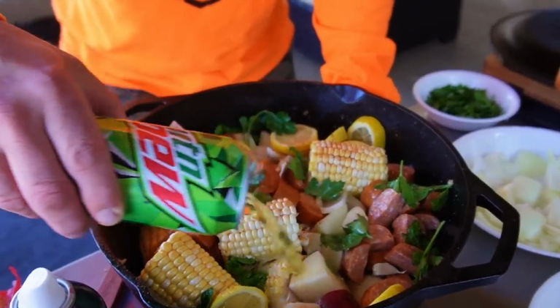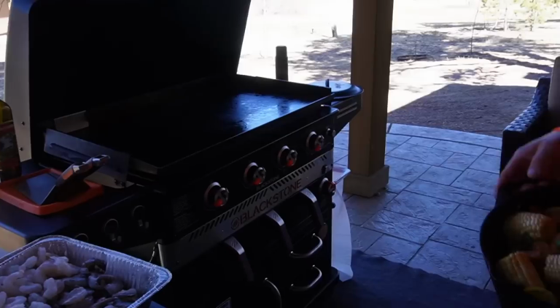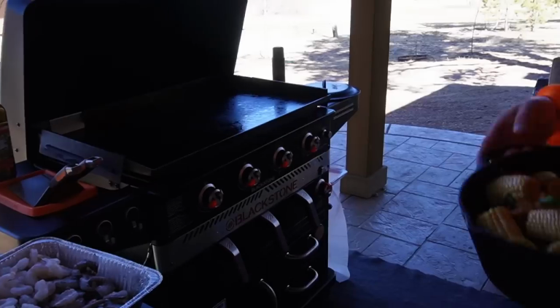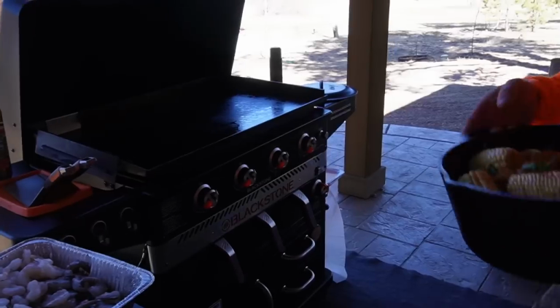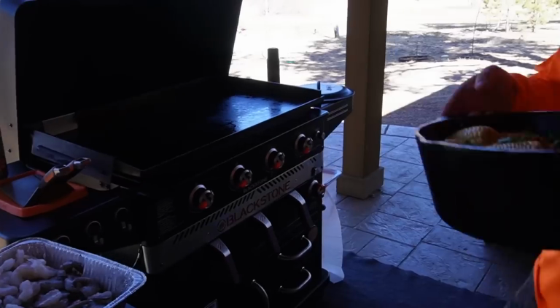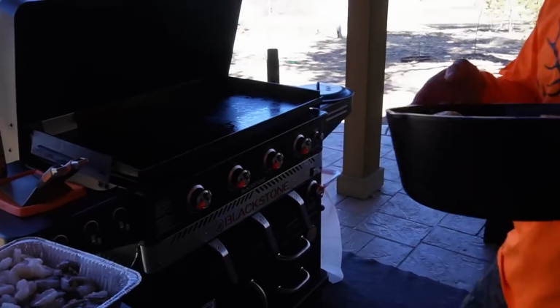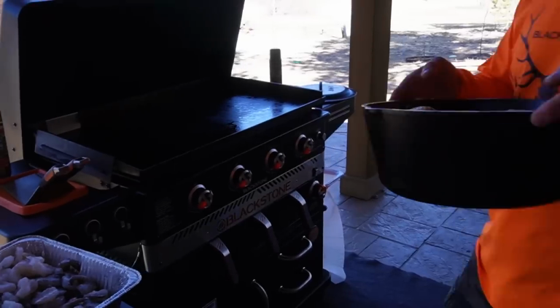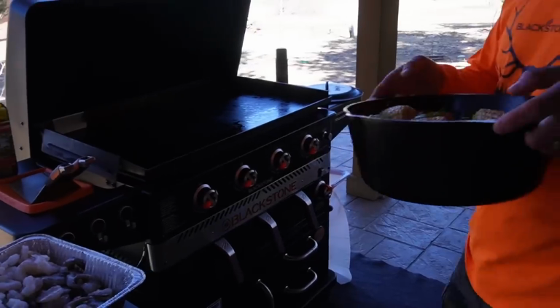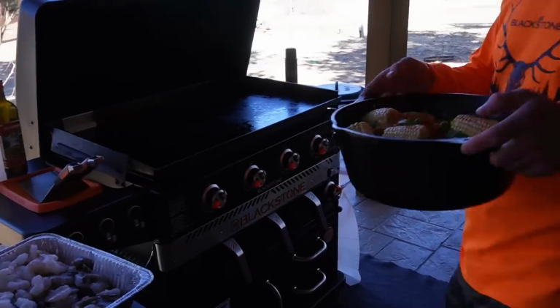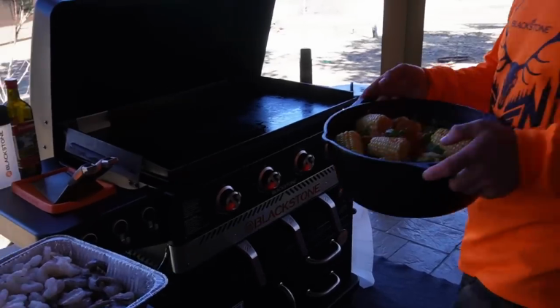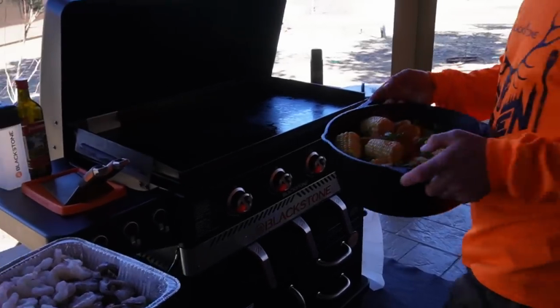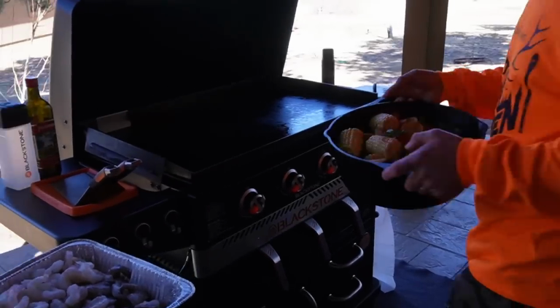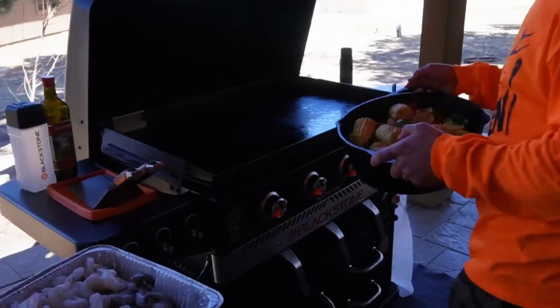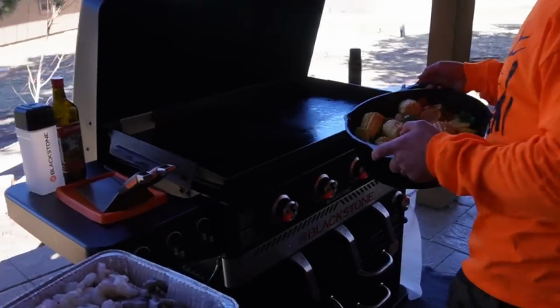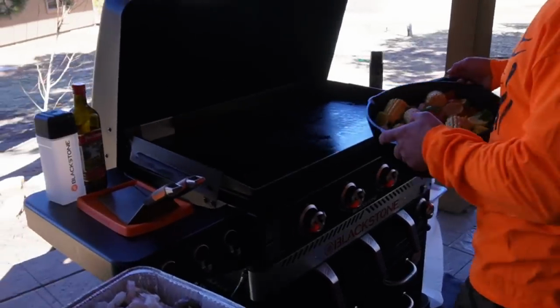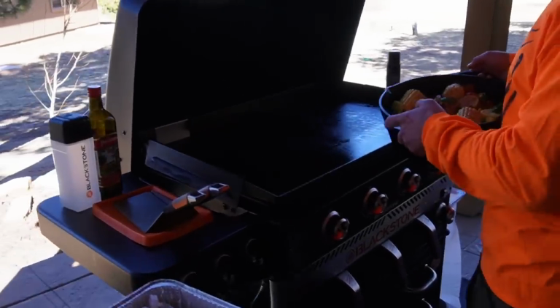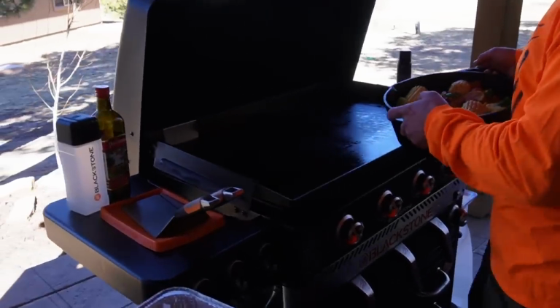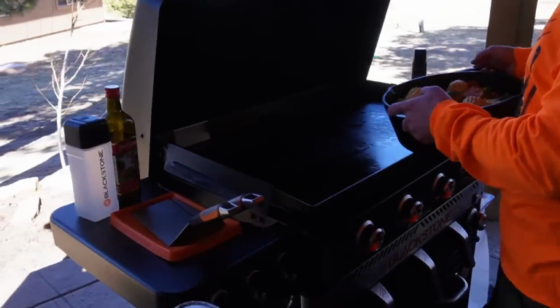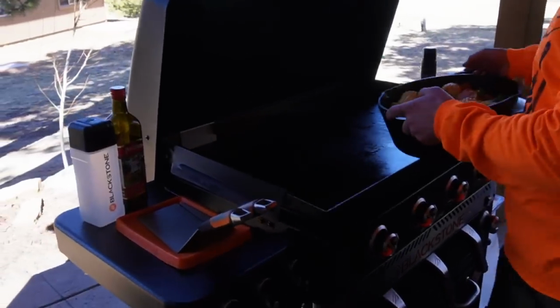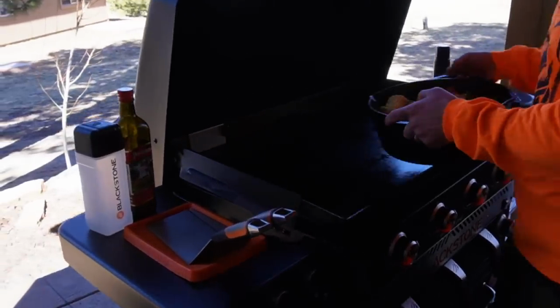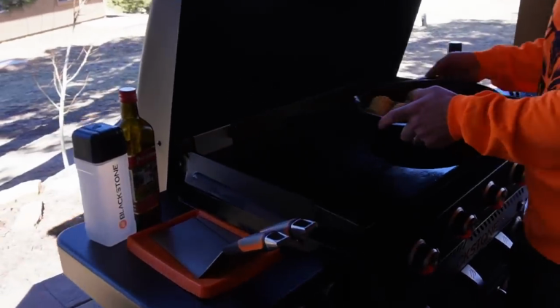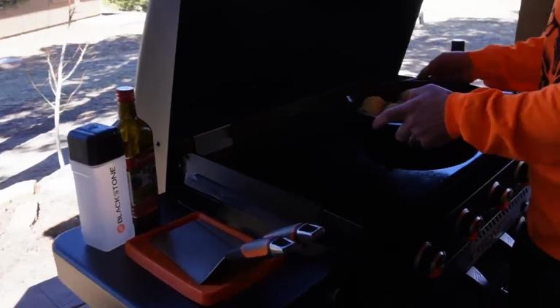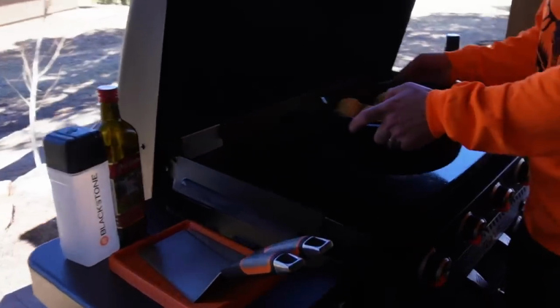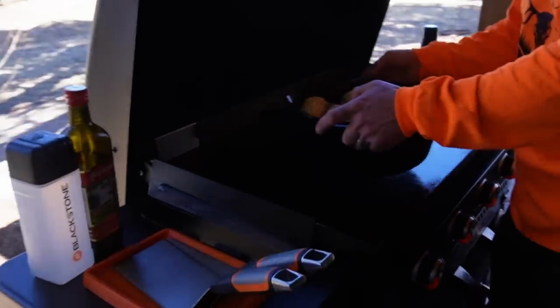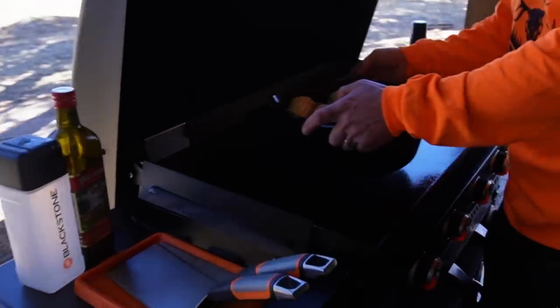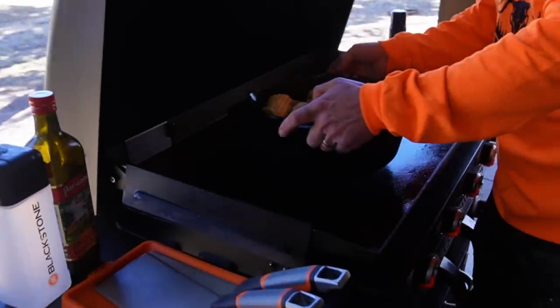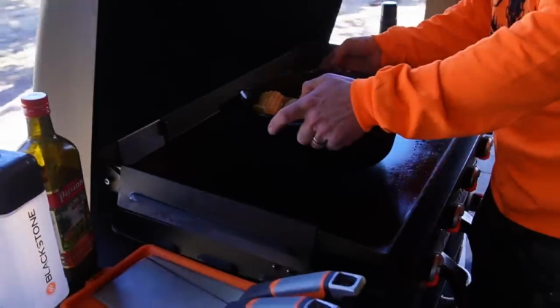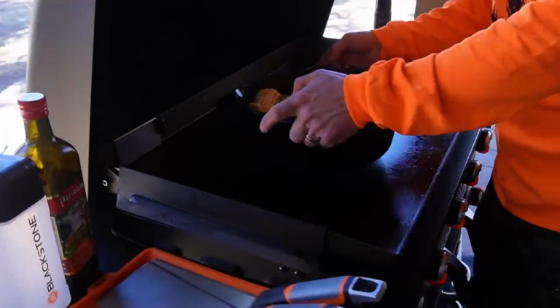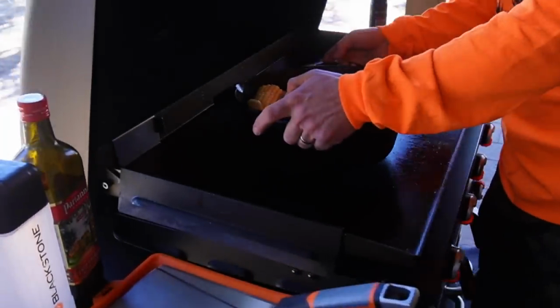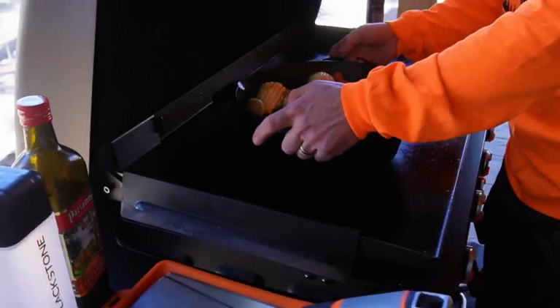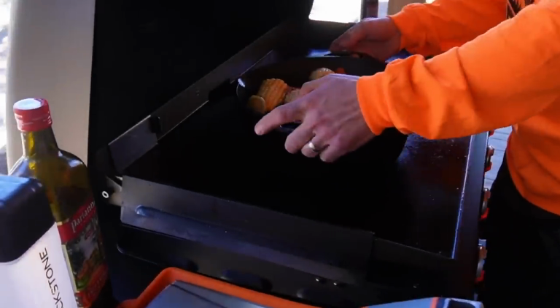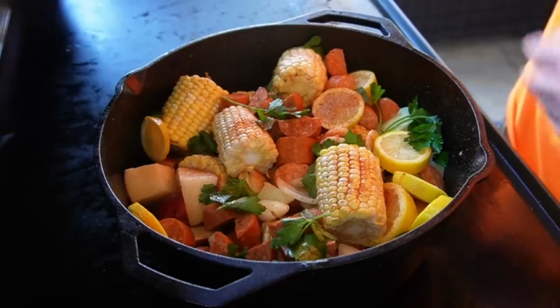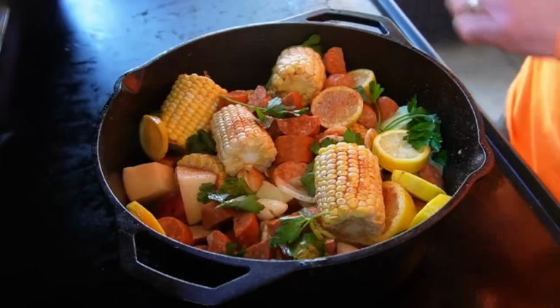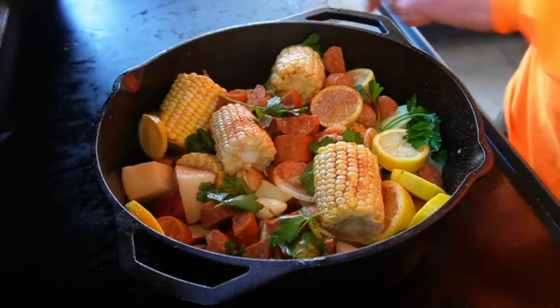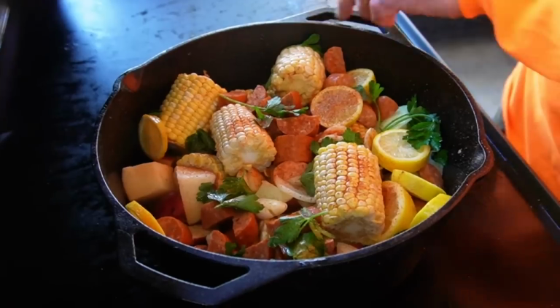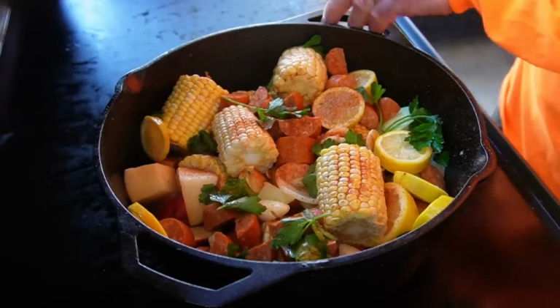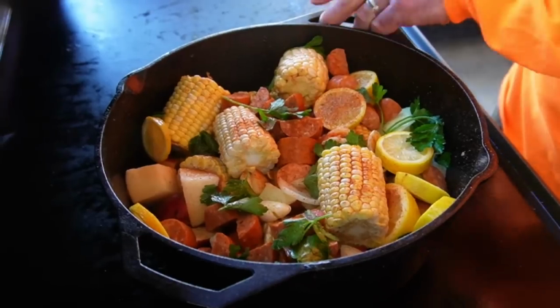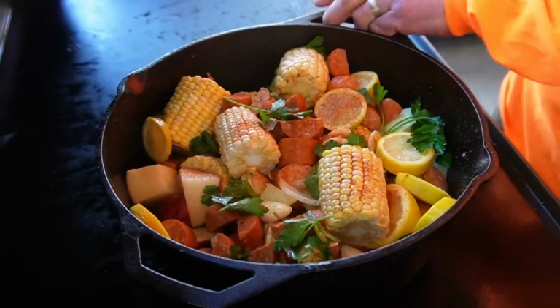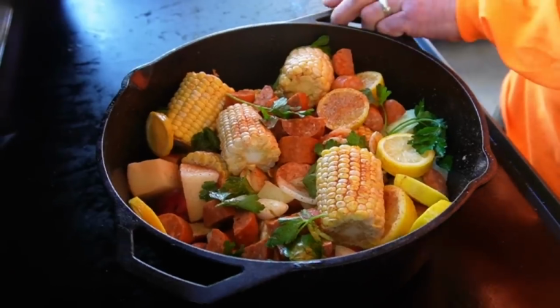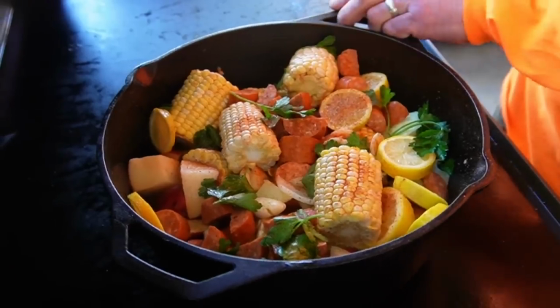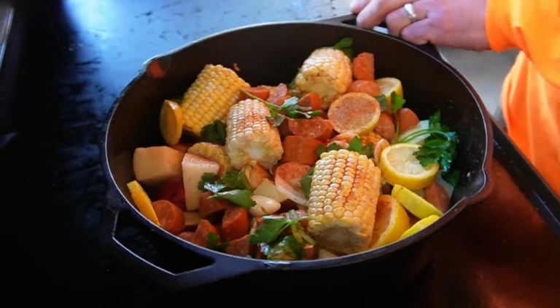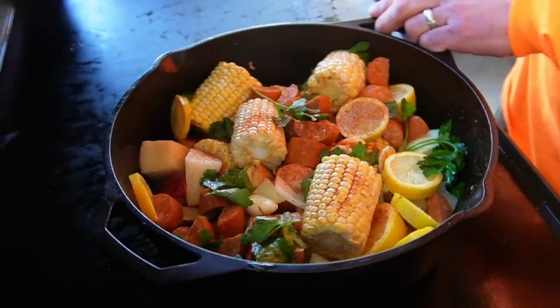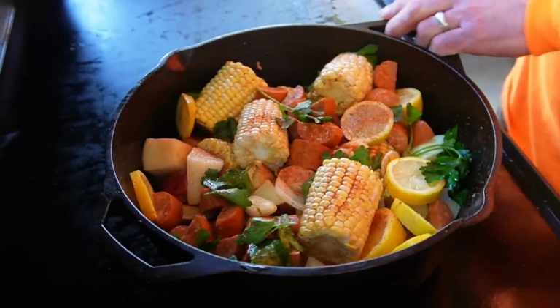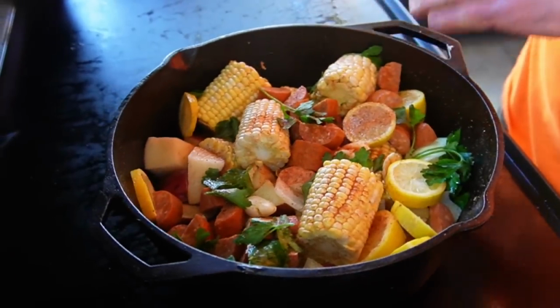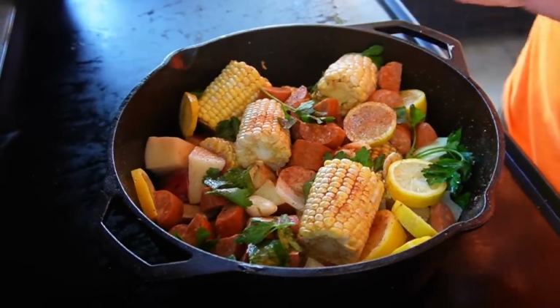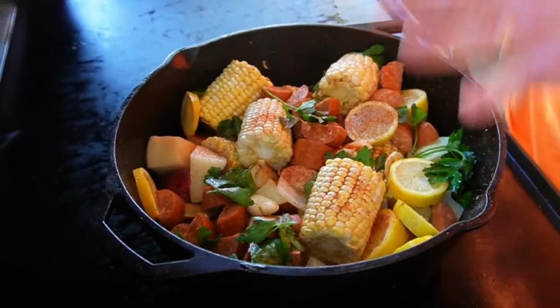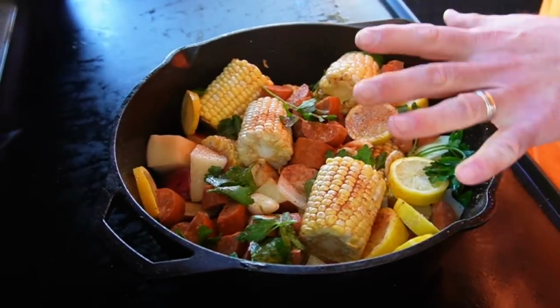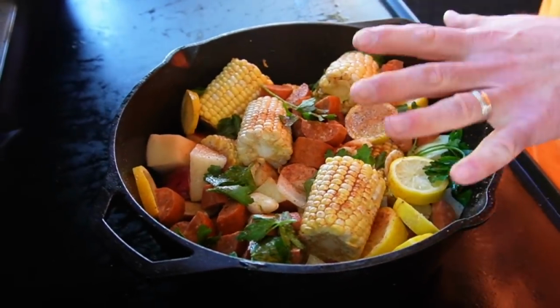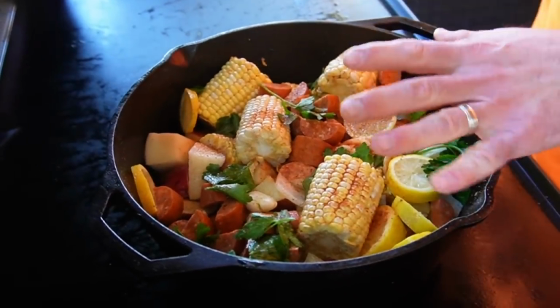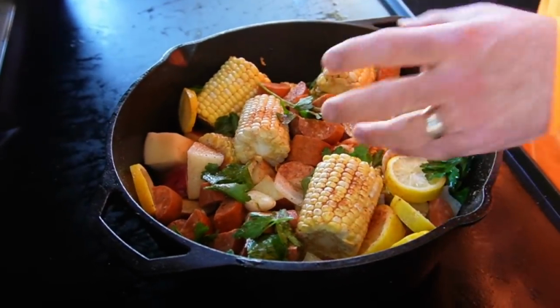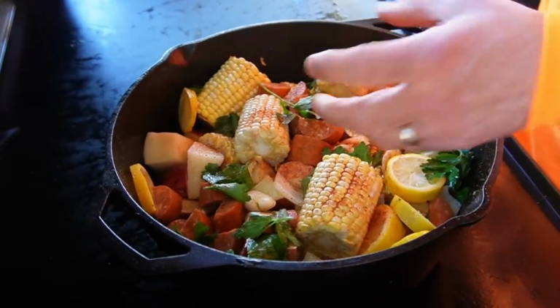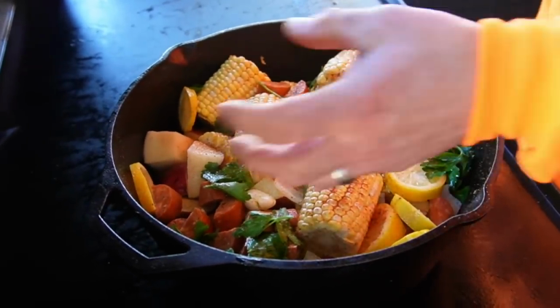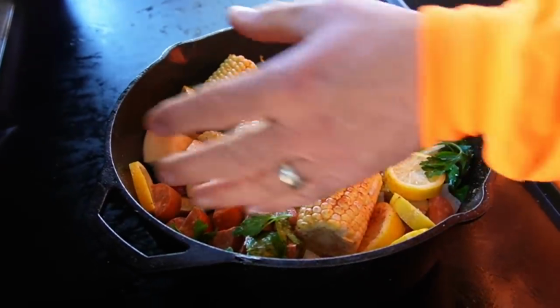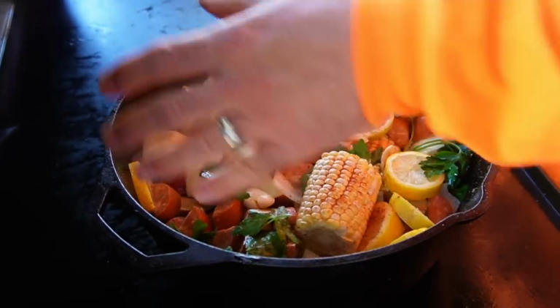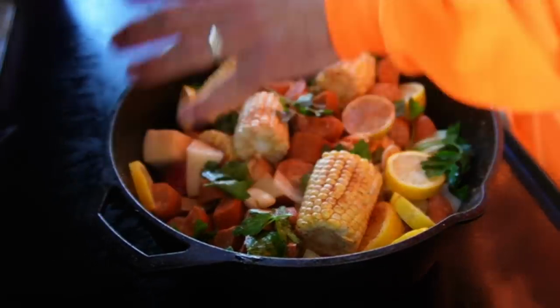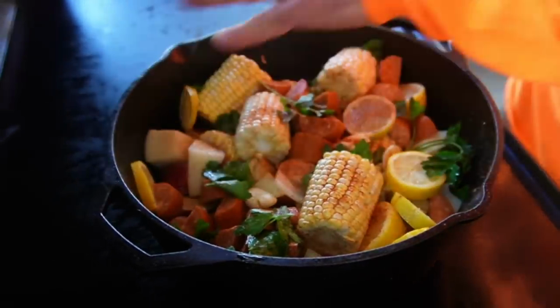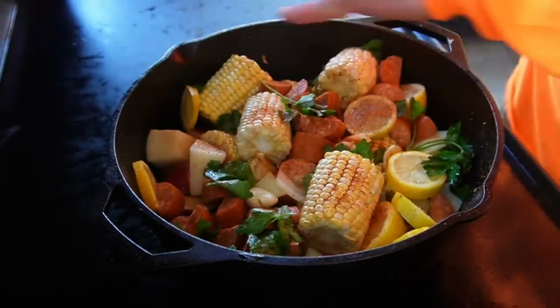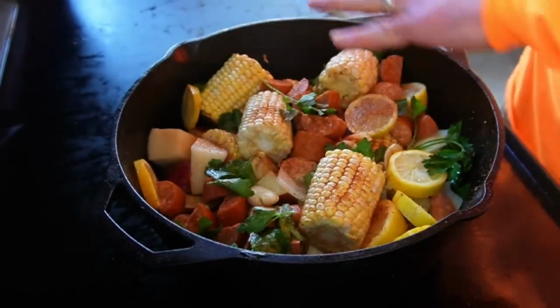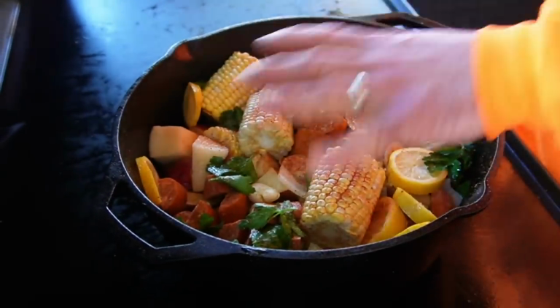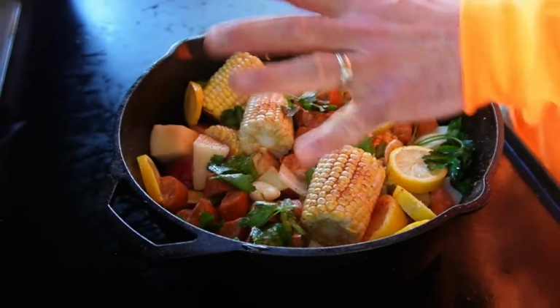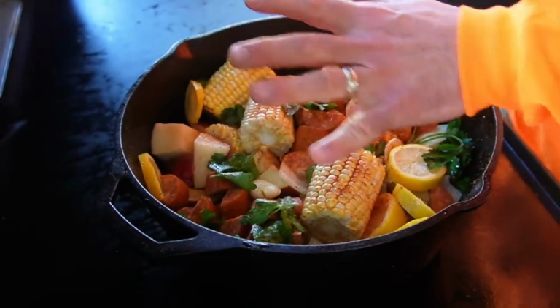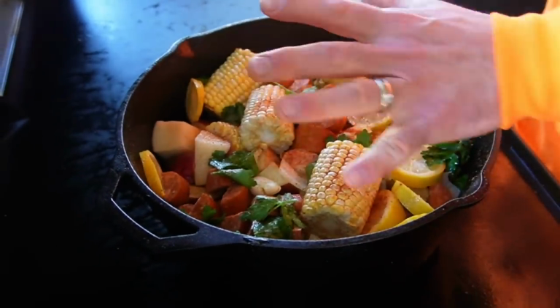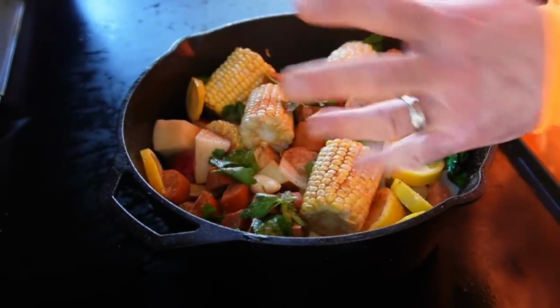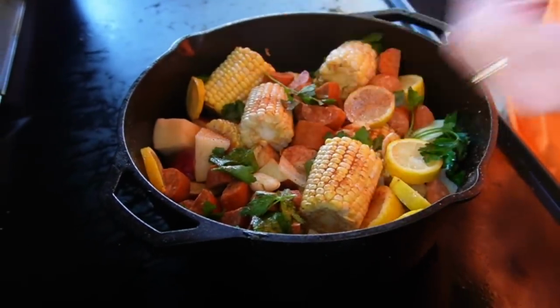Over to my Blackstone griddle, which is on medium-low. Of course, we're using our griddle as a heat source today — we want to create steam in here.